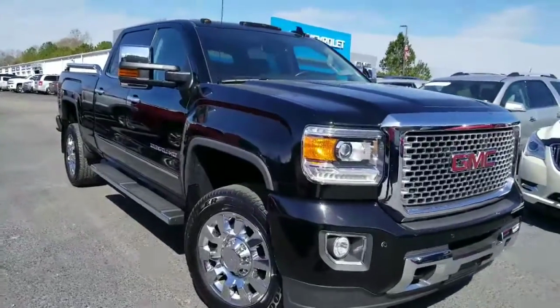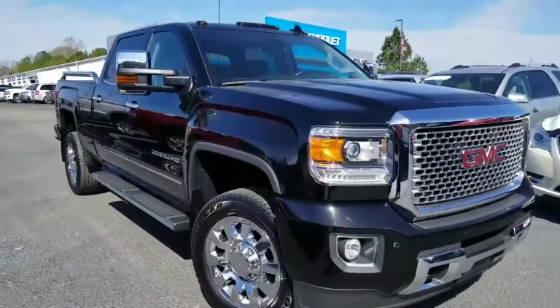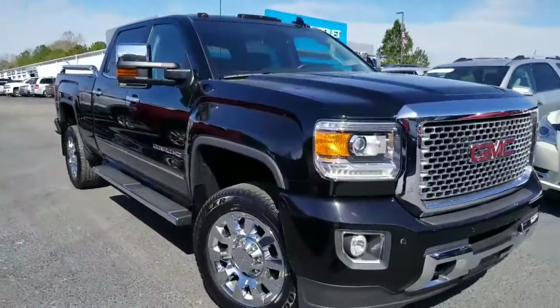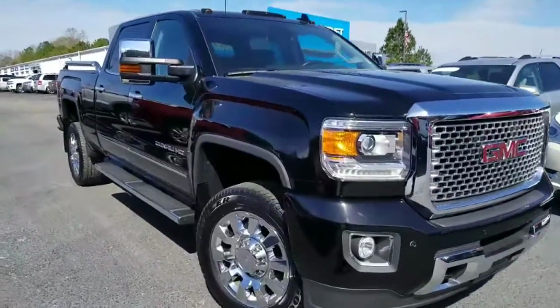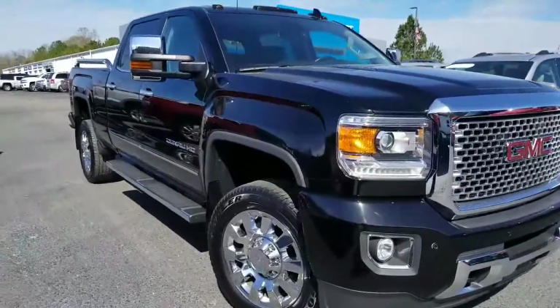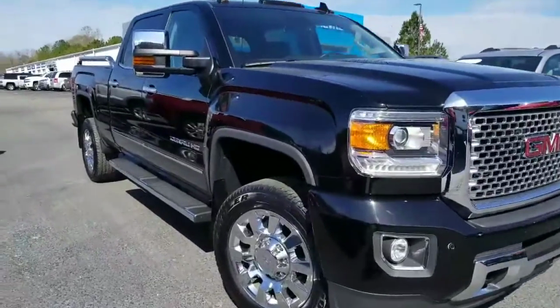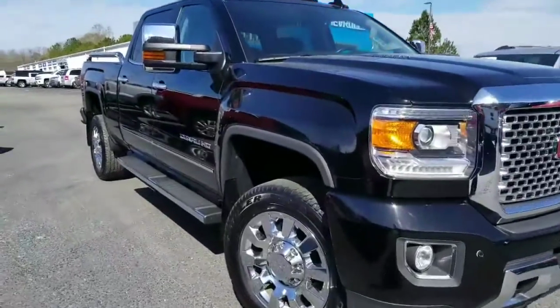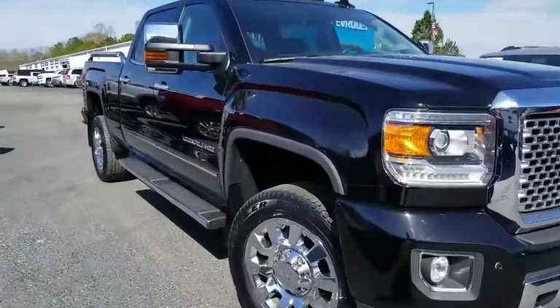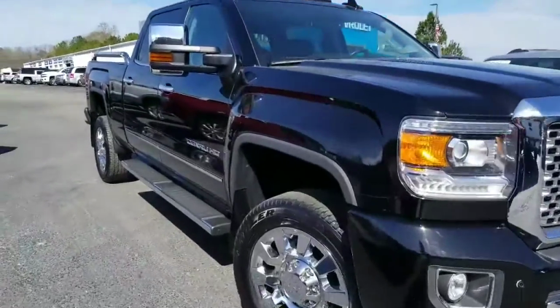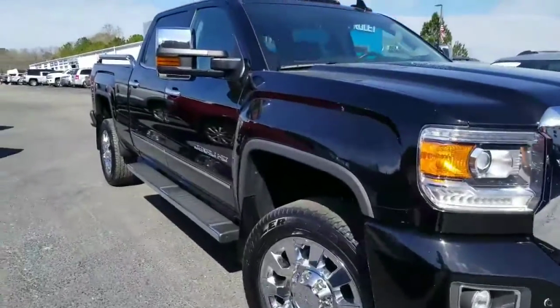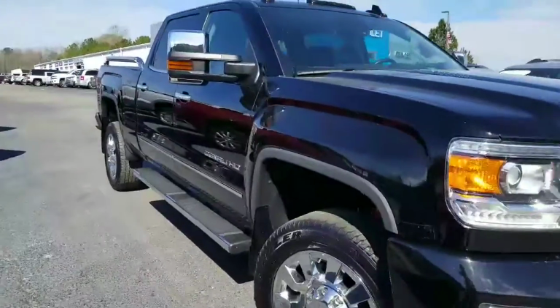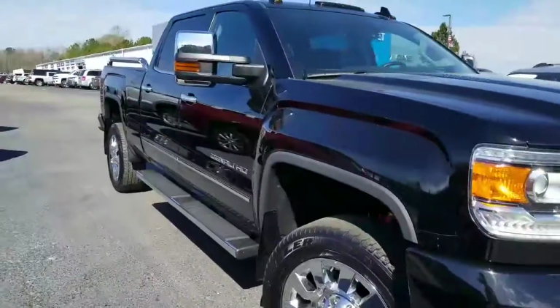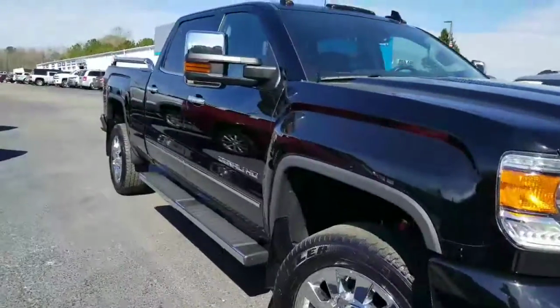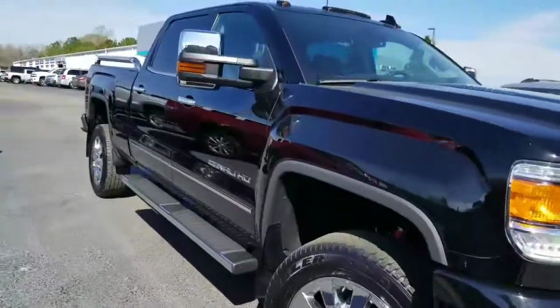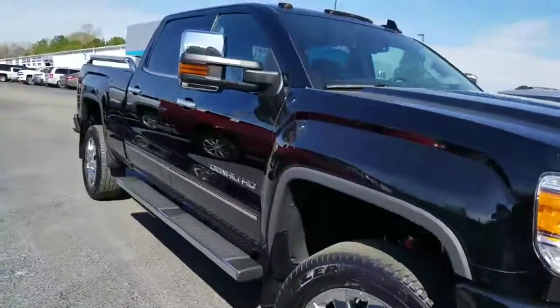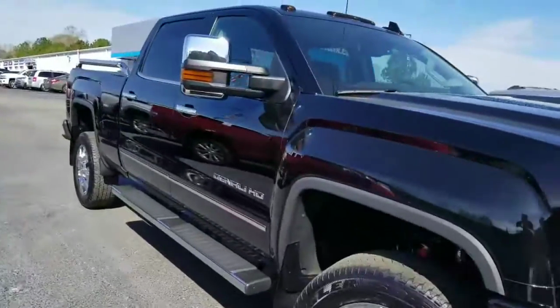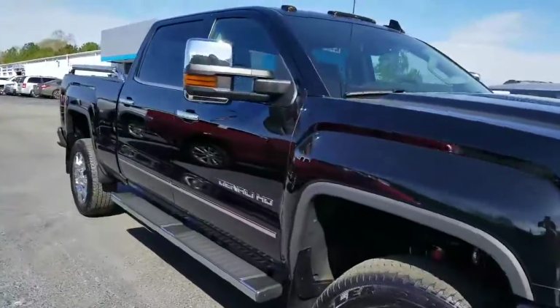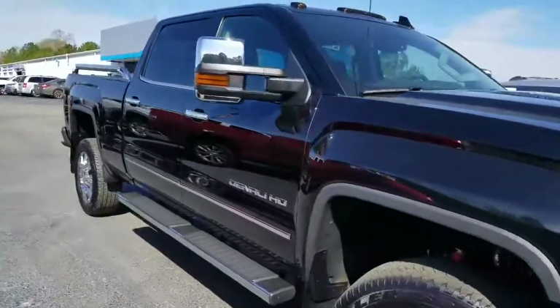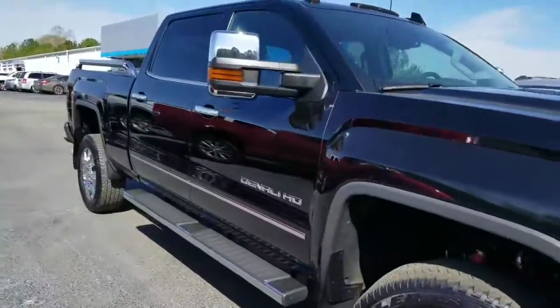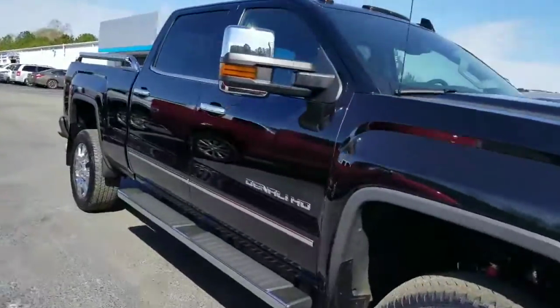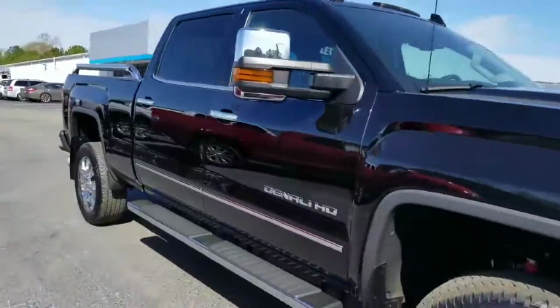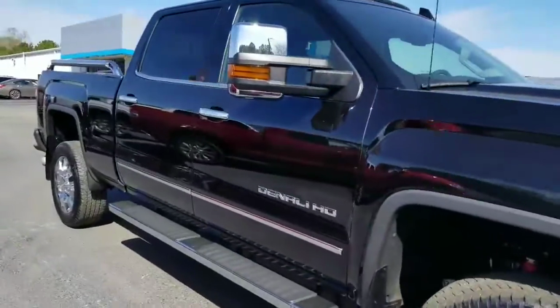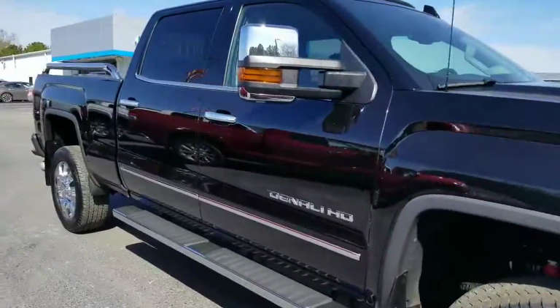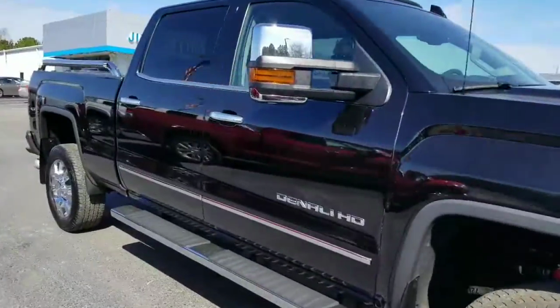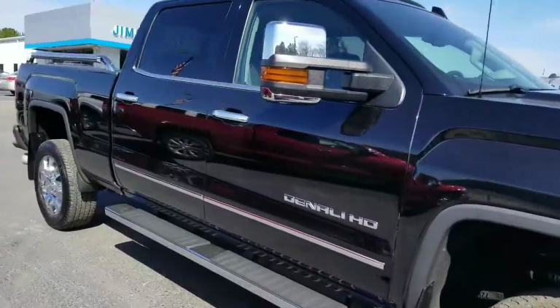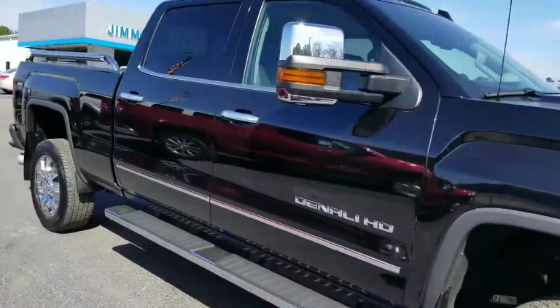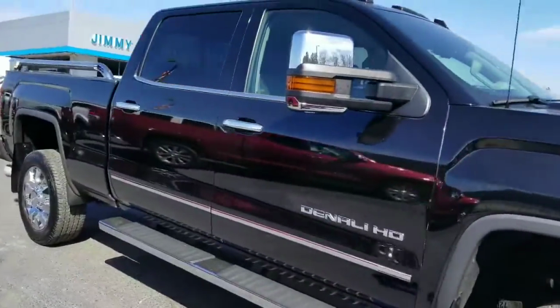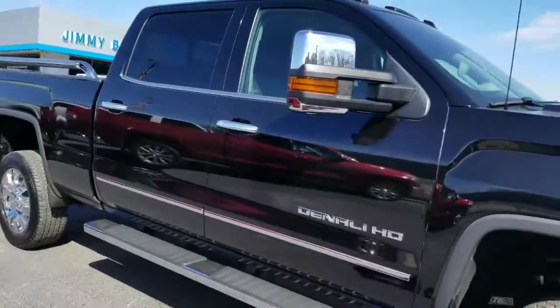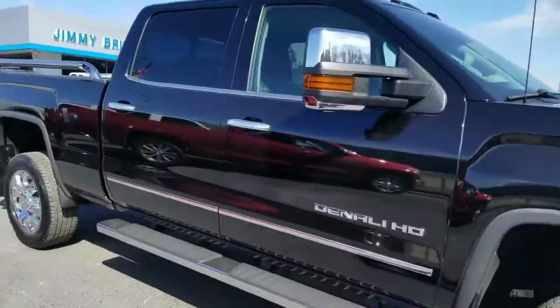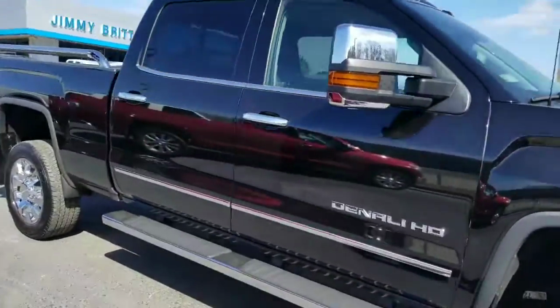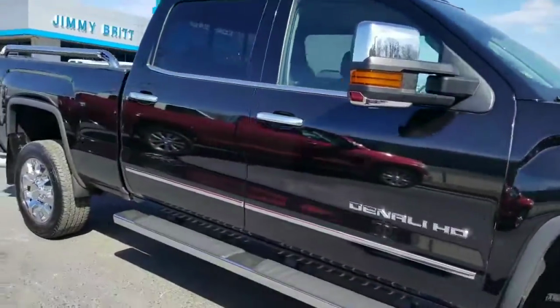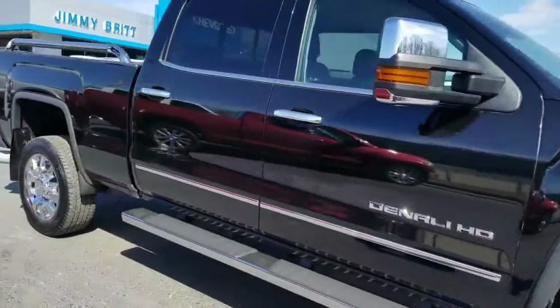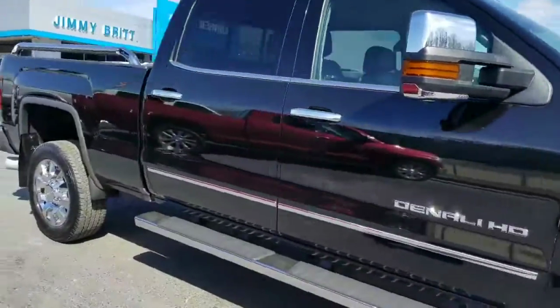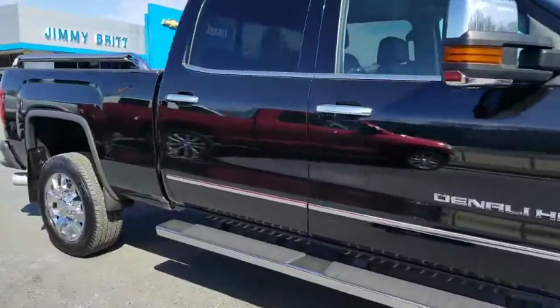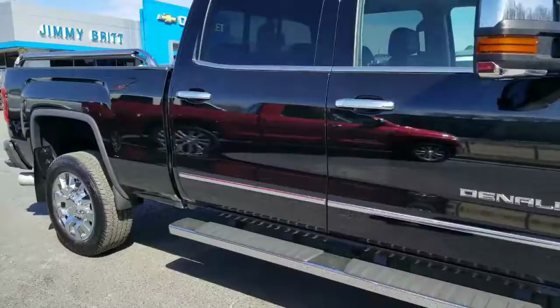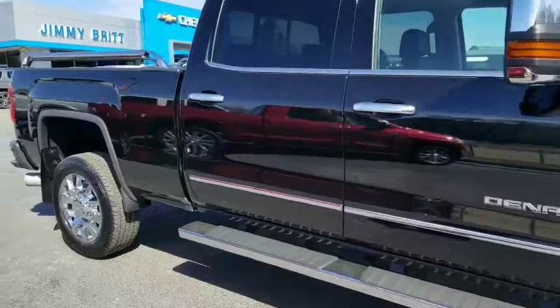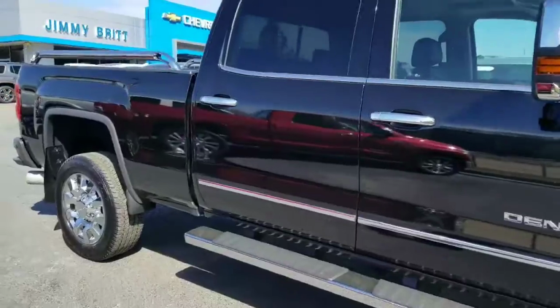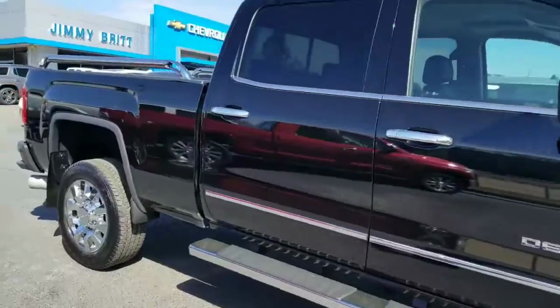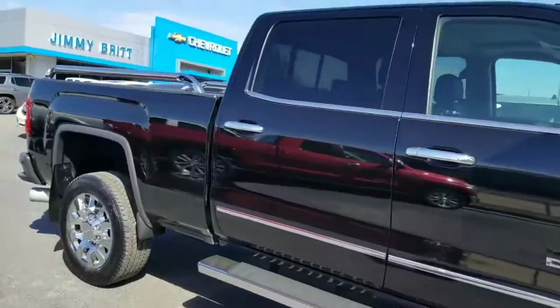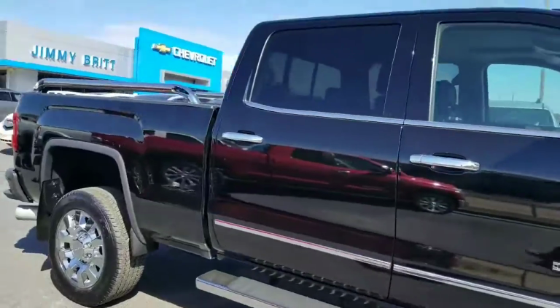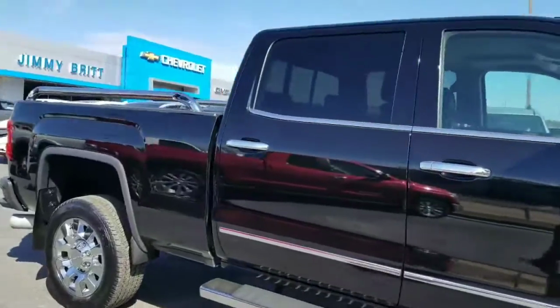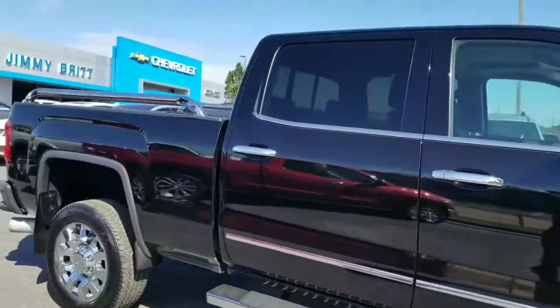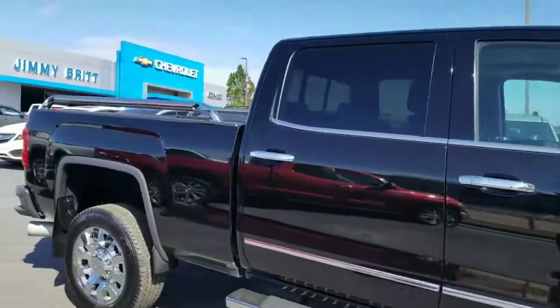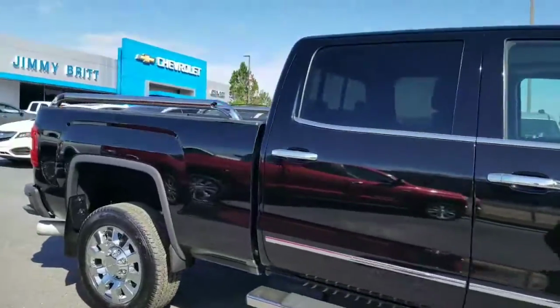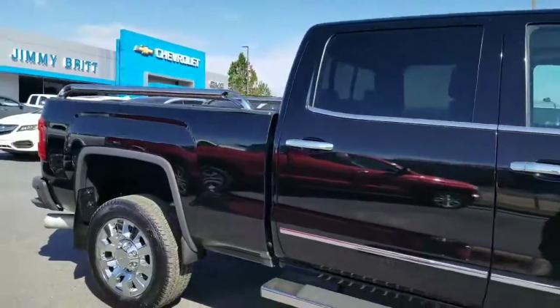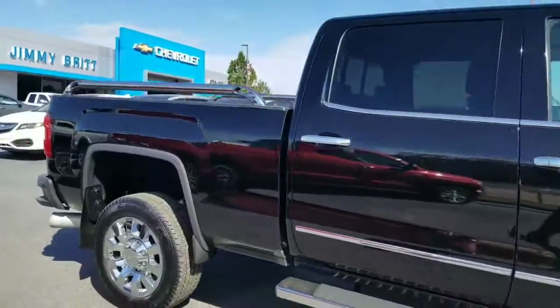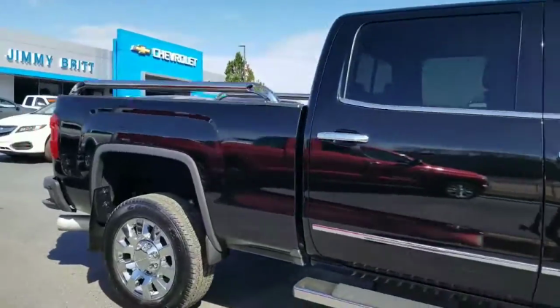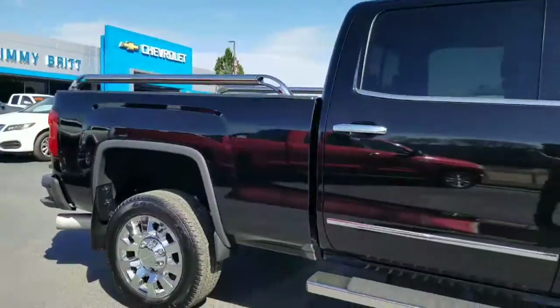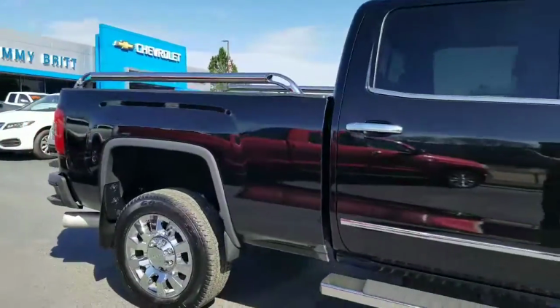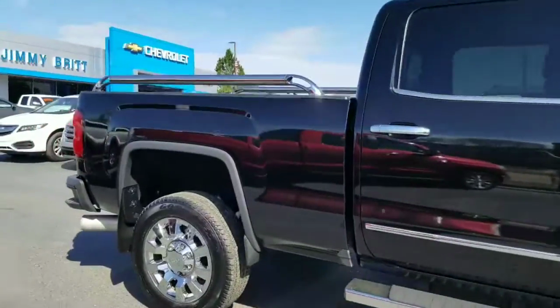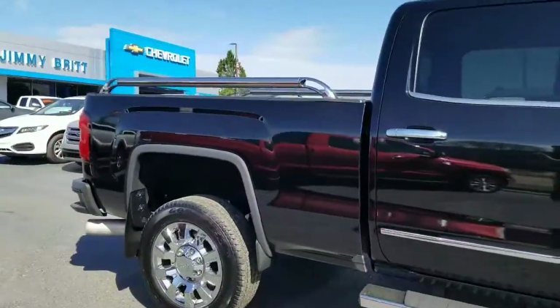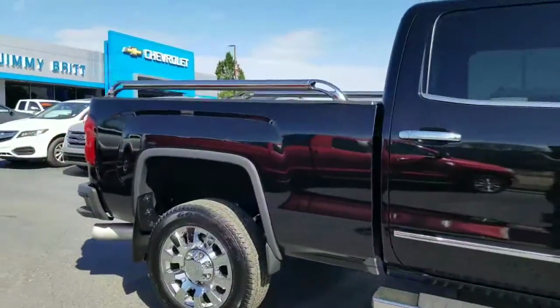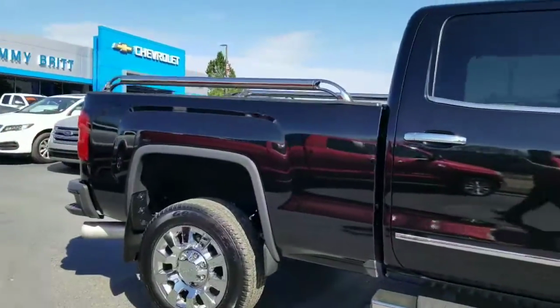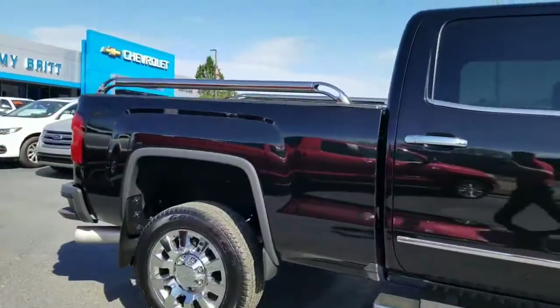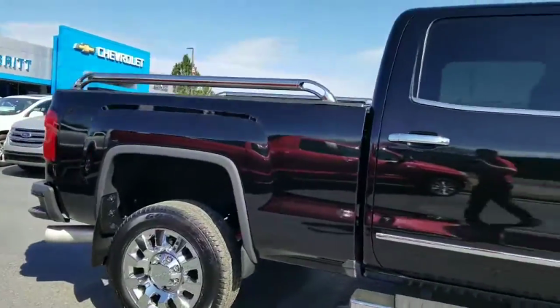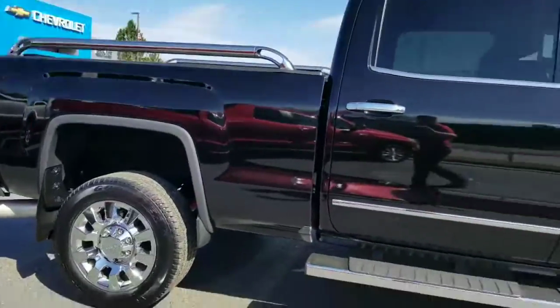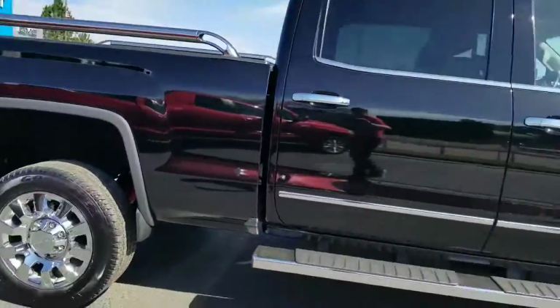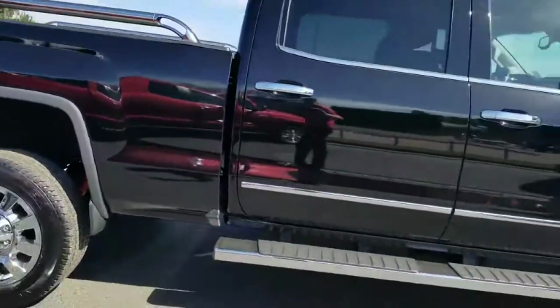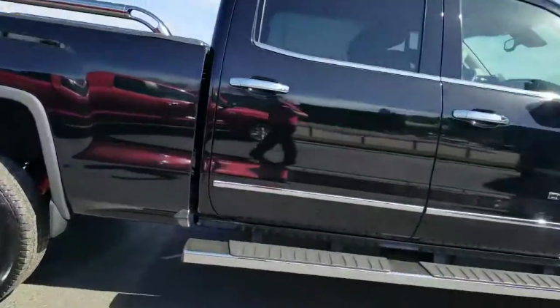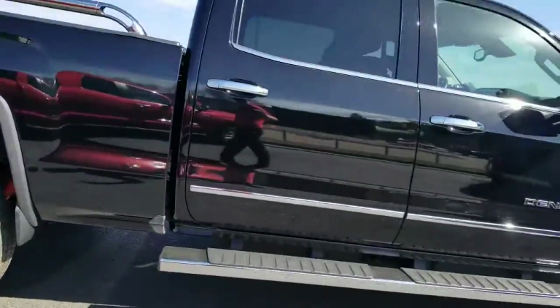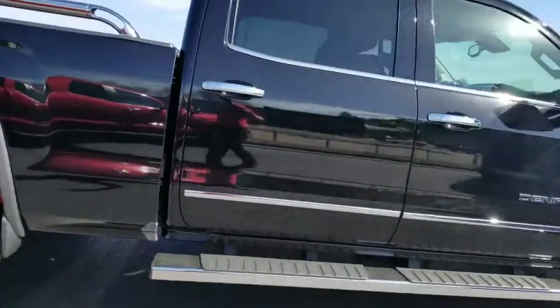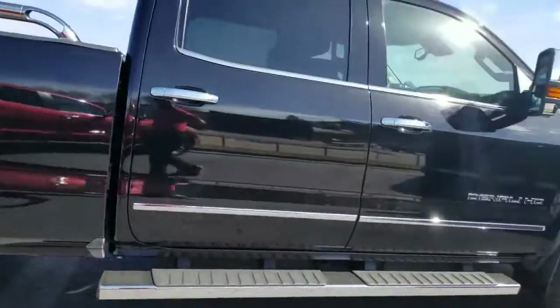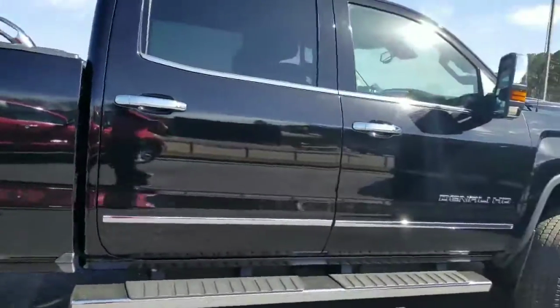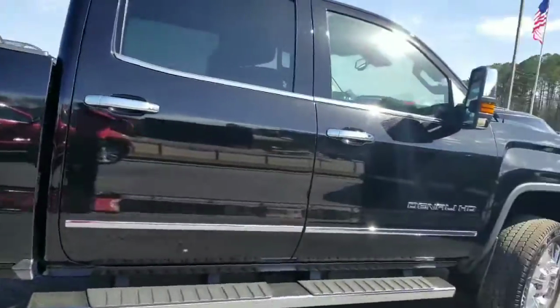Hey Cory, it's Brett over here at Jimmy Branch Chevrolet. Here's a GMC 2500 Denali you inquired about. Really nice choice.